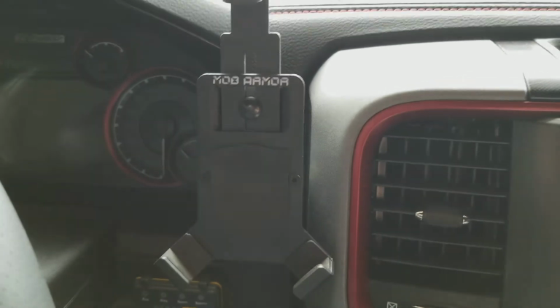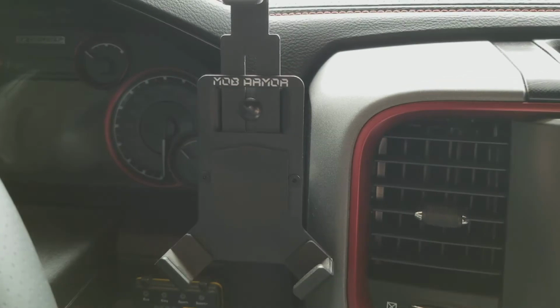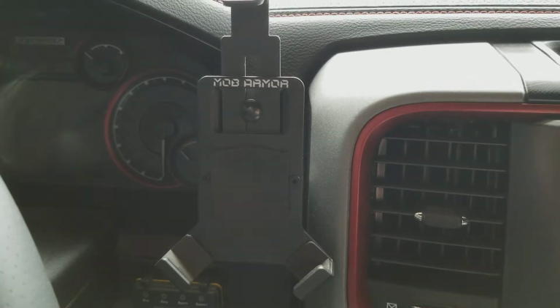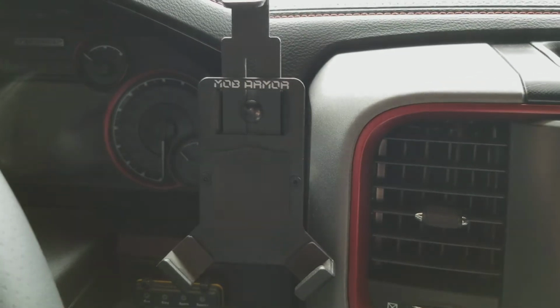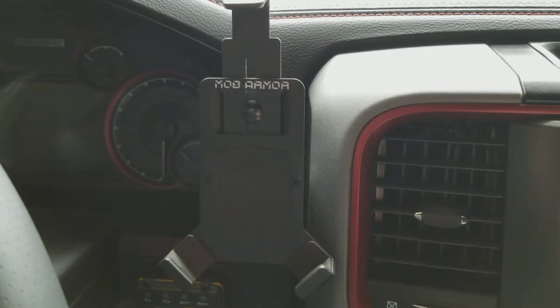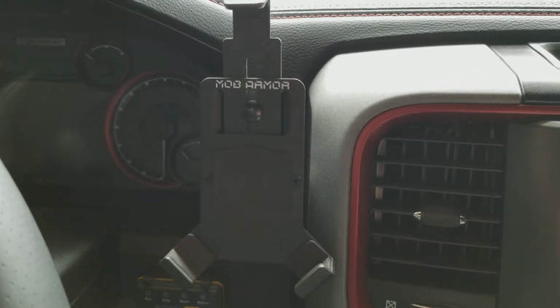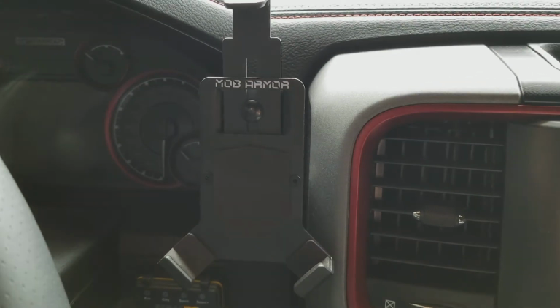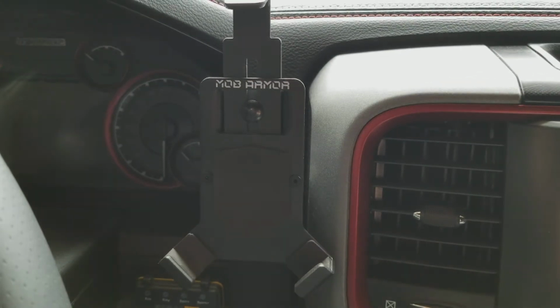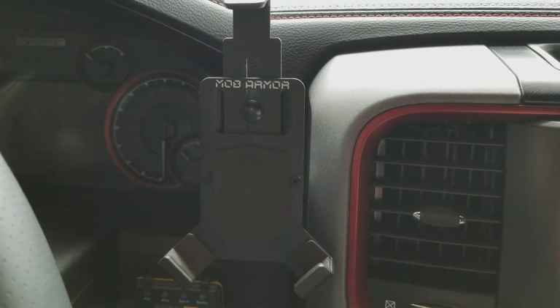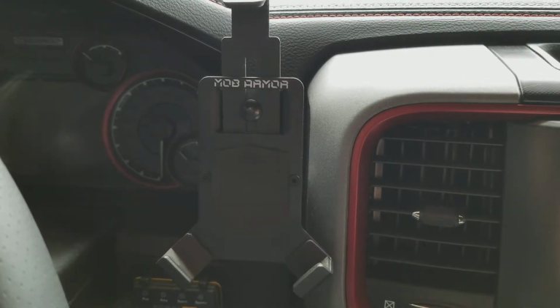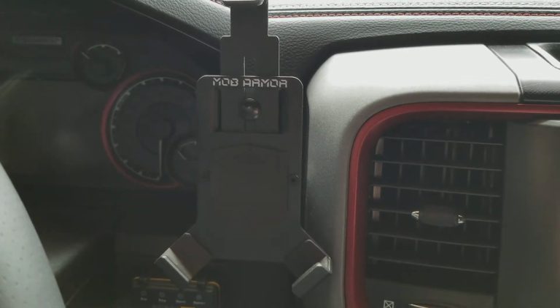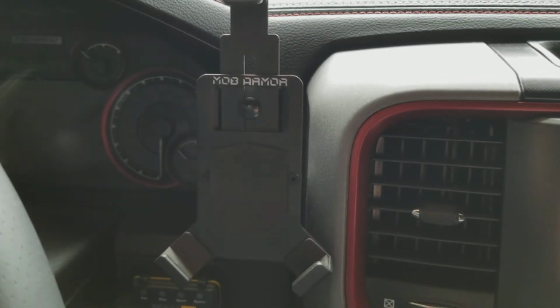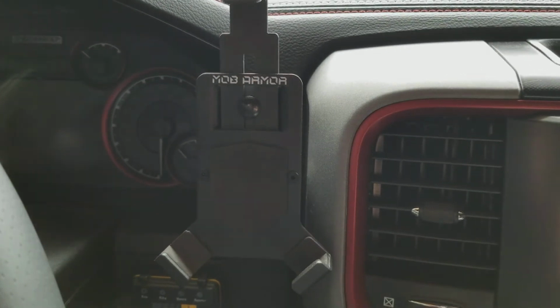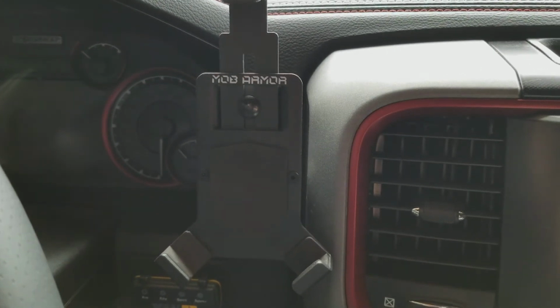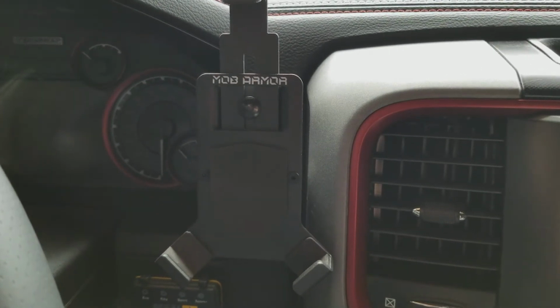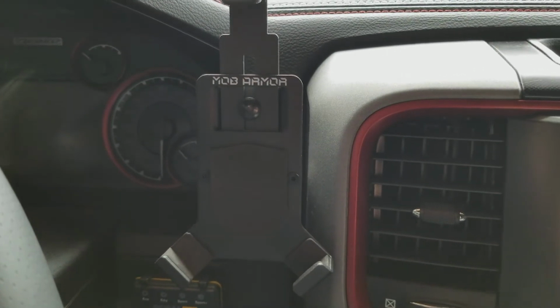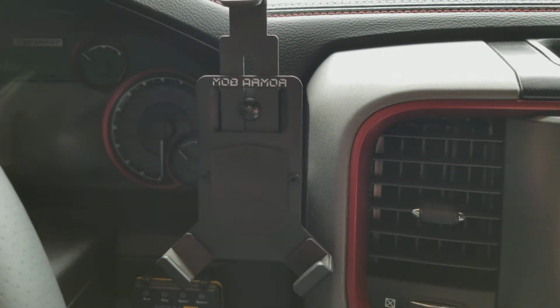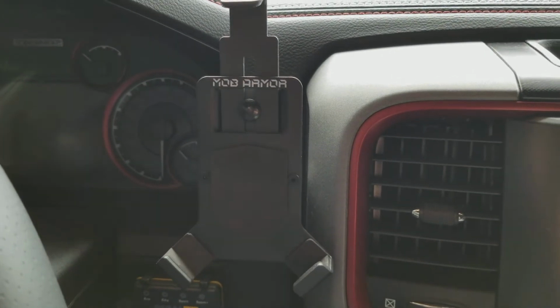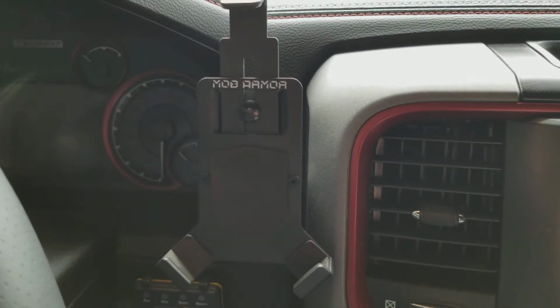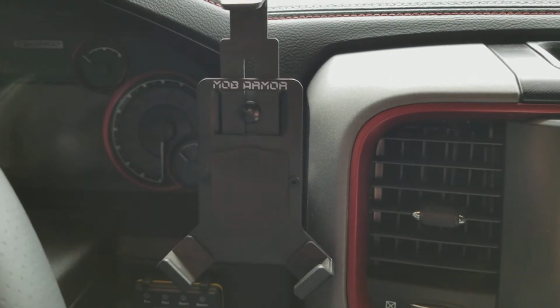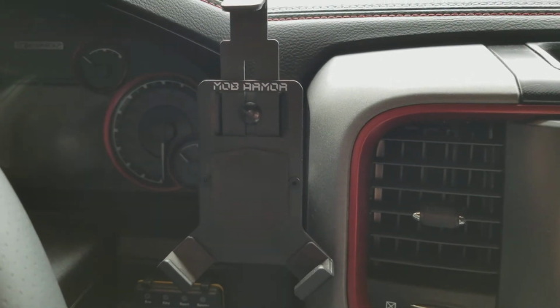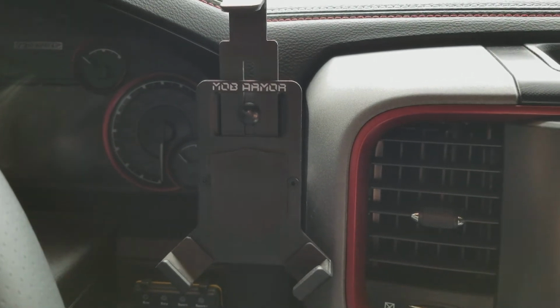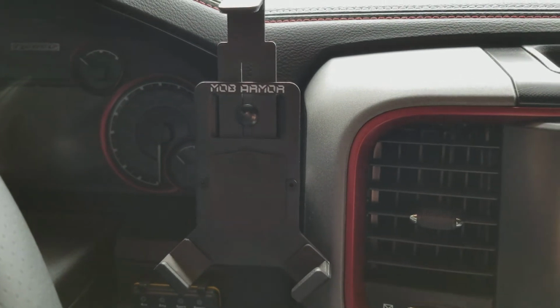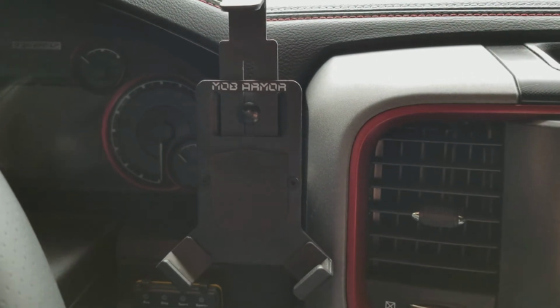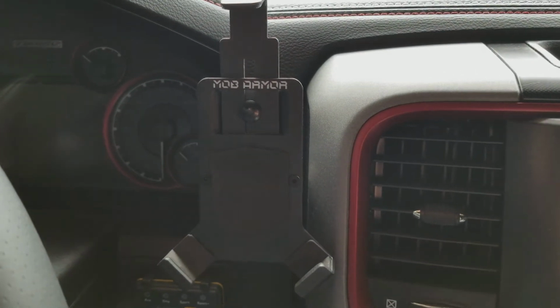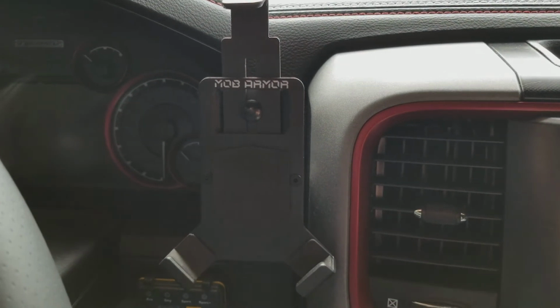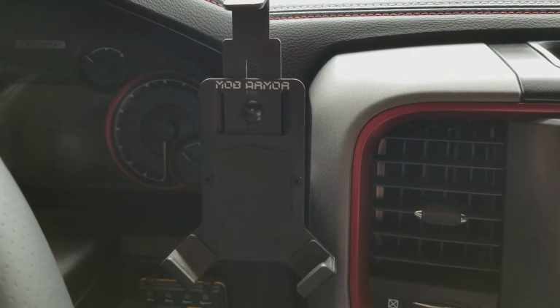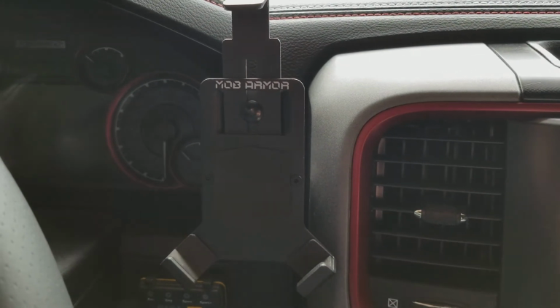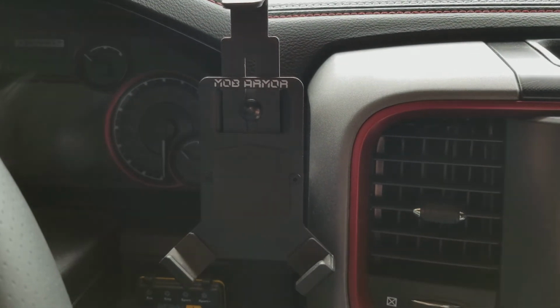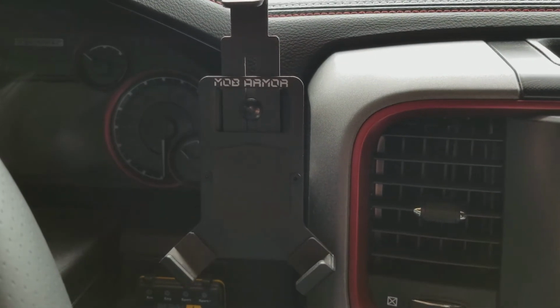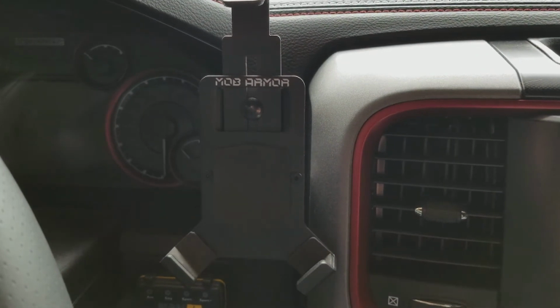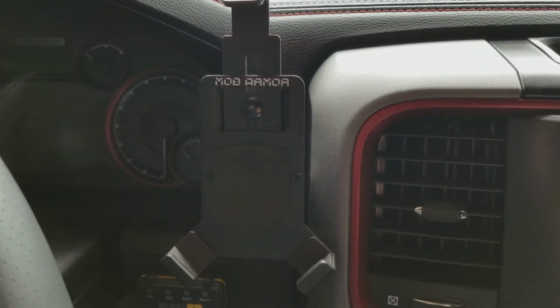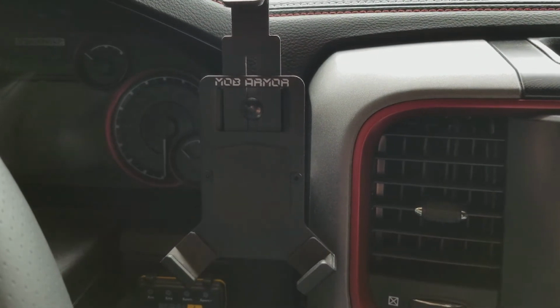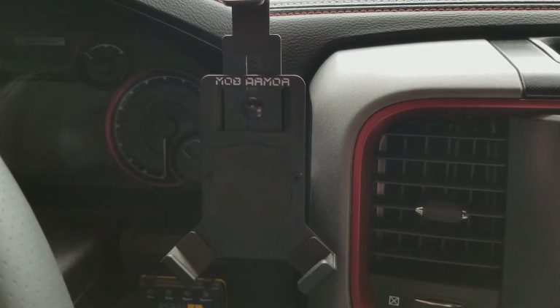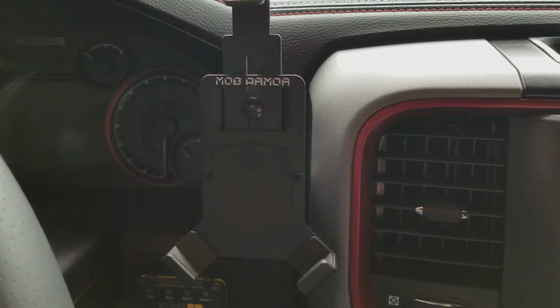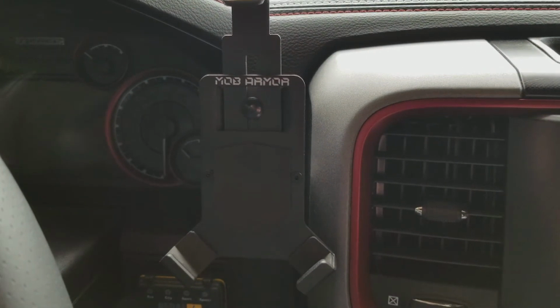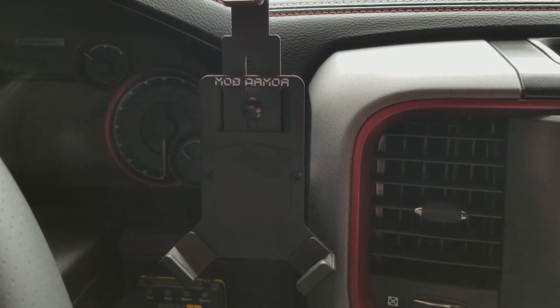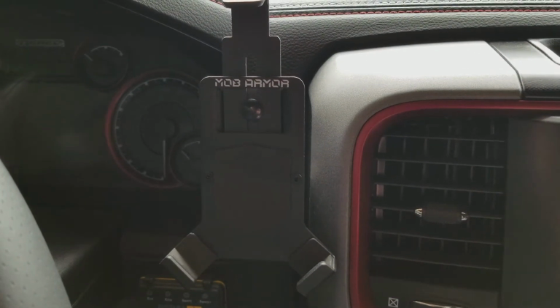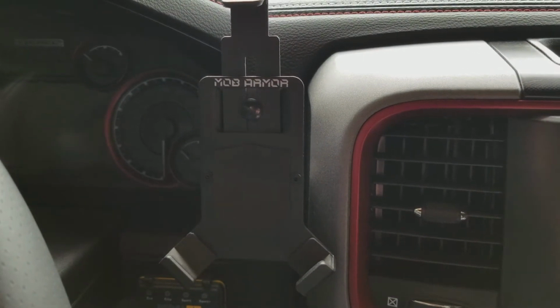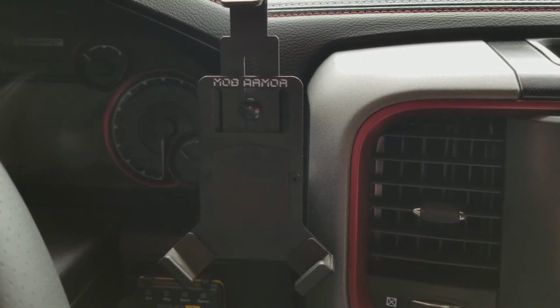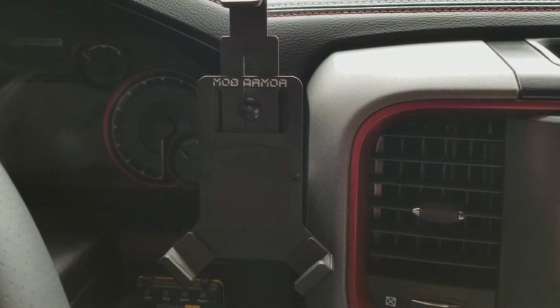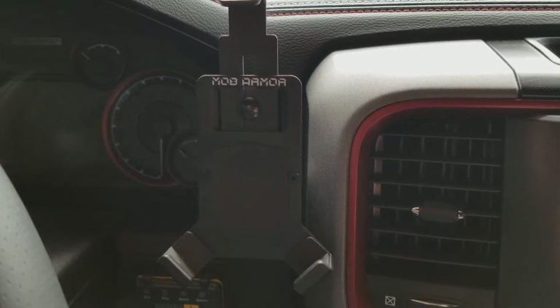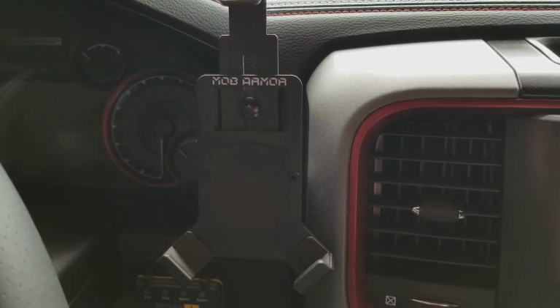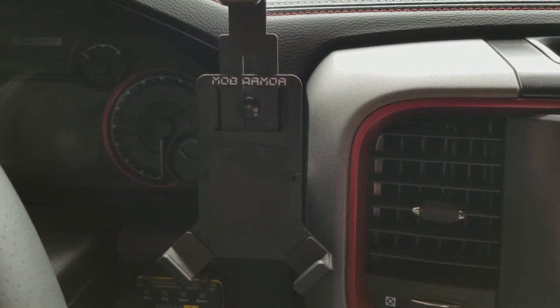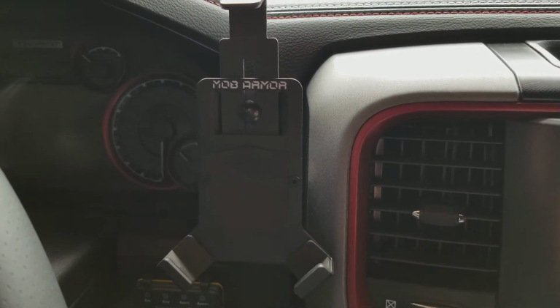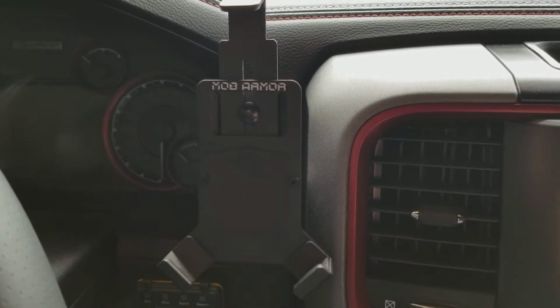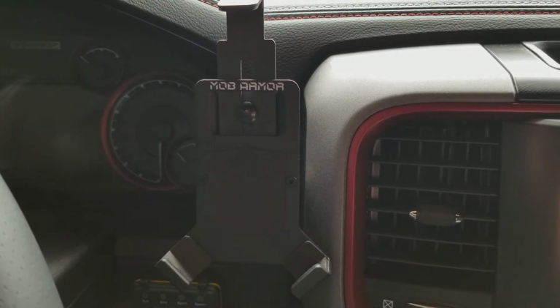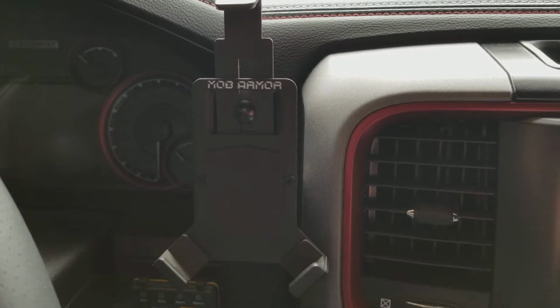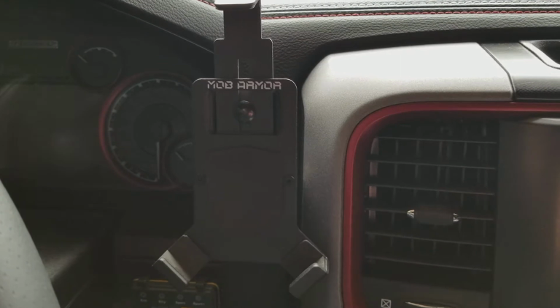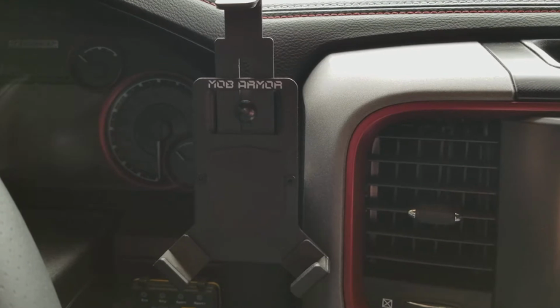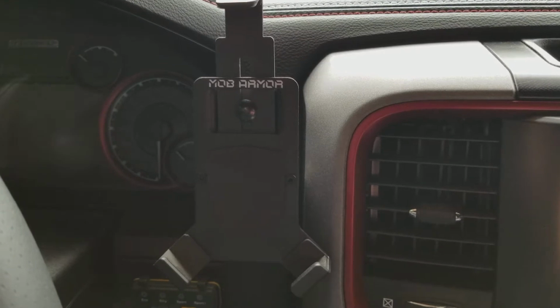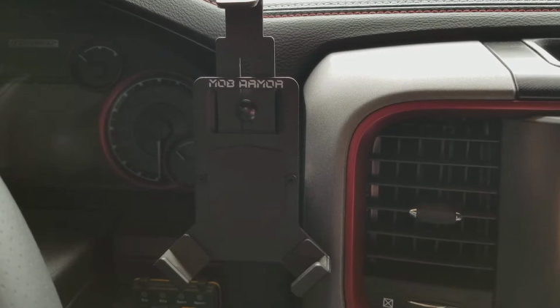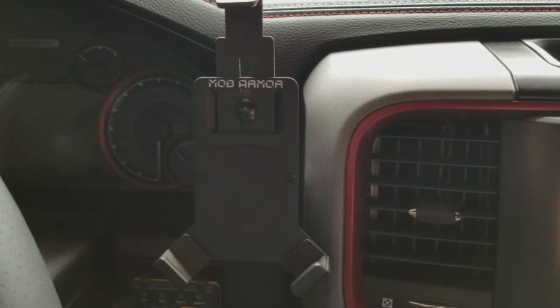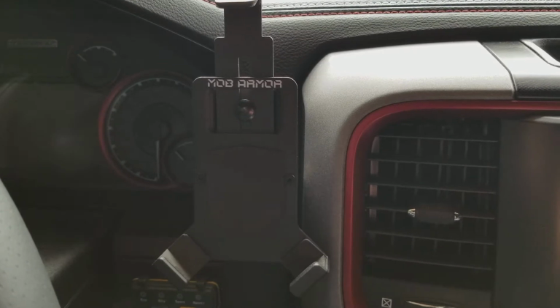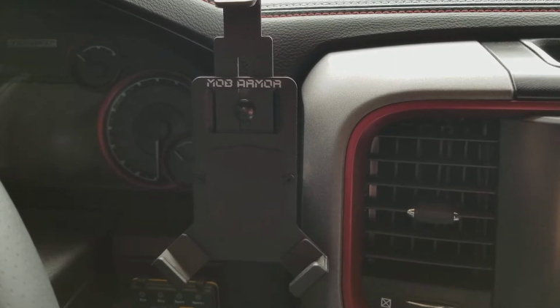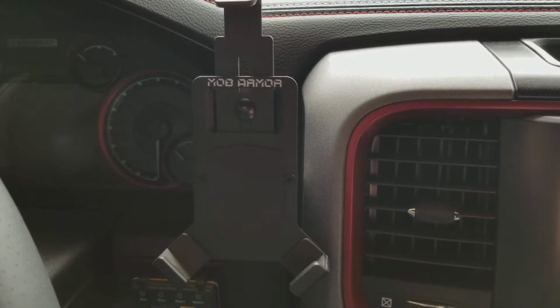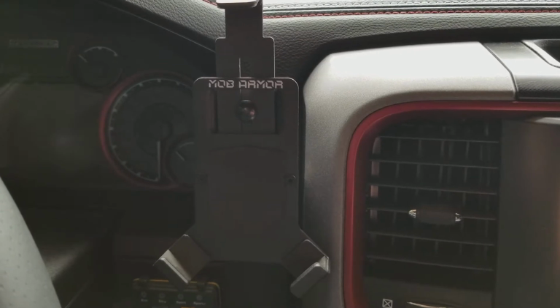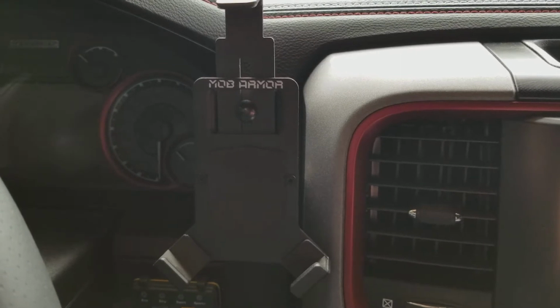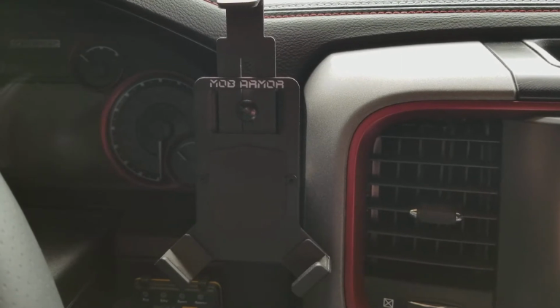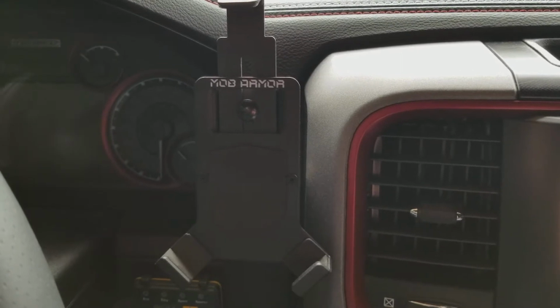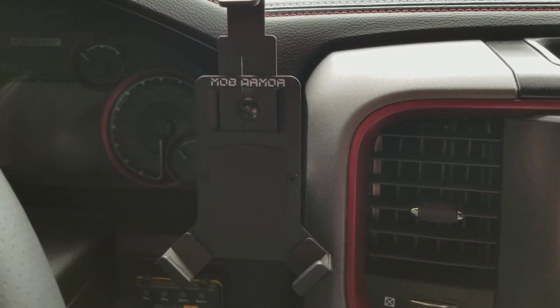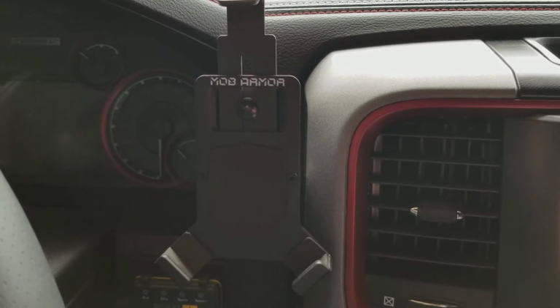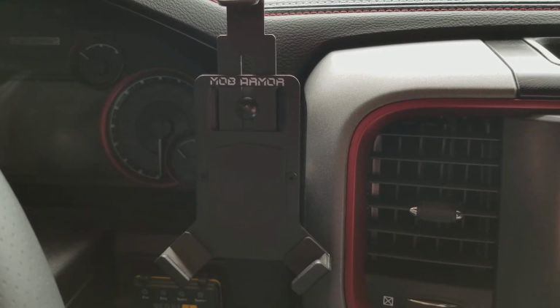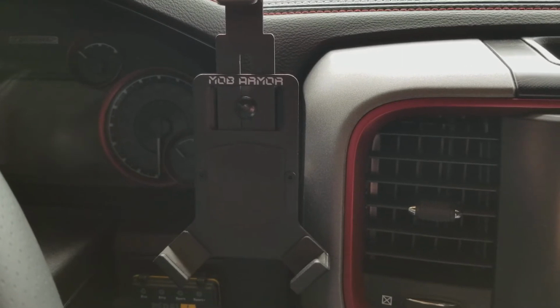Hey everyone, Mark with RamRamboMods.com. Today we're reviewing the MobArmor smartphone mount.